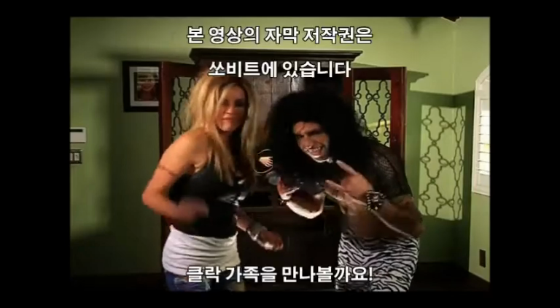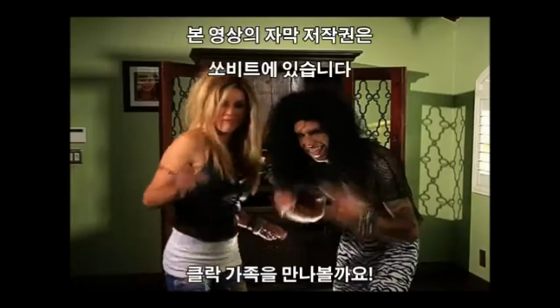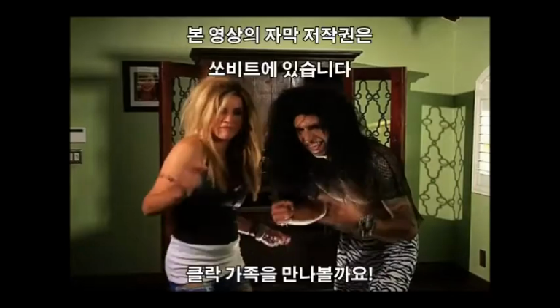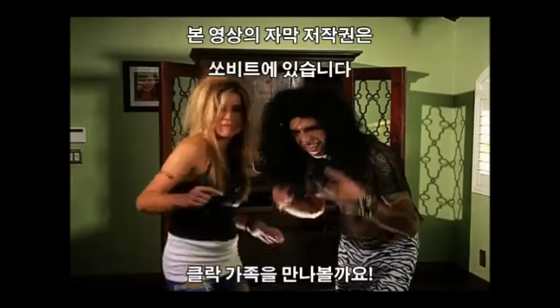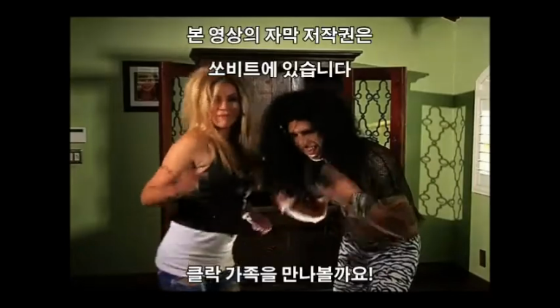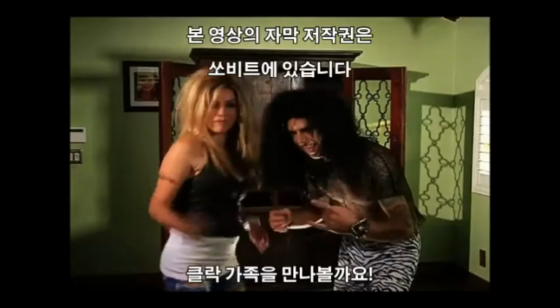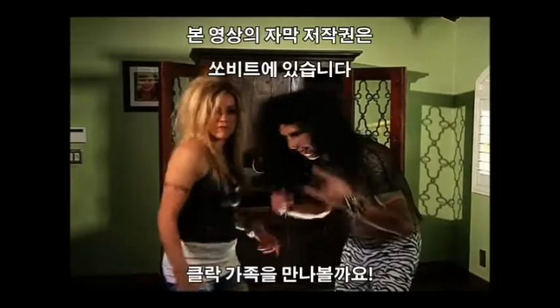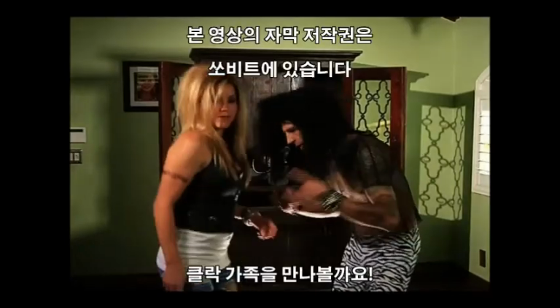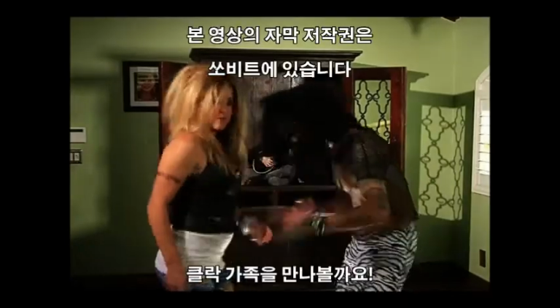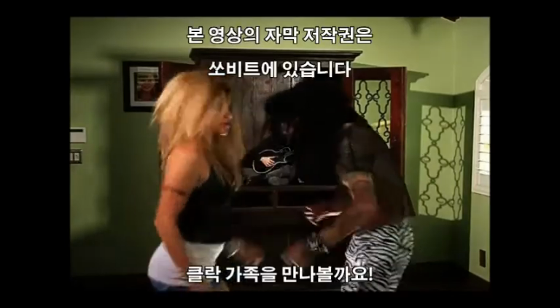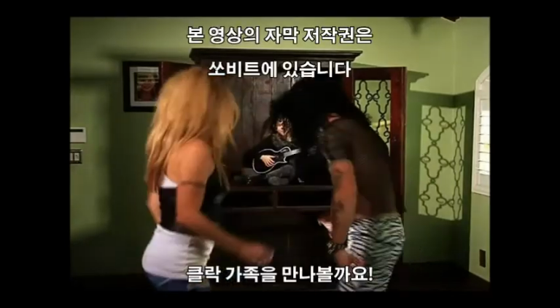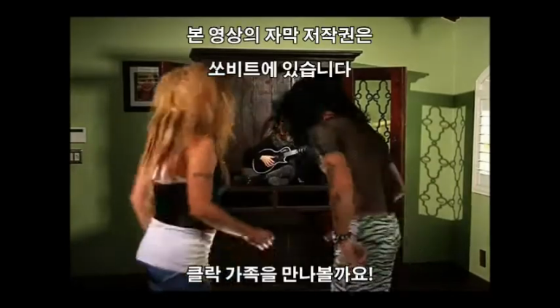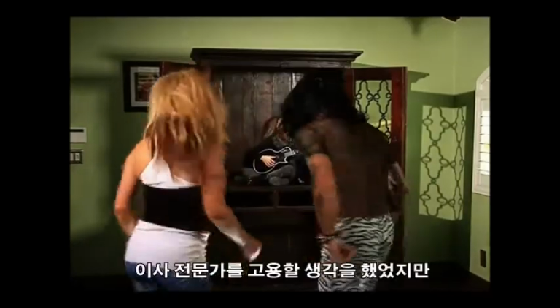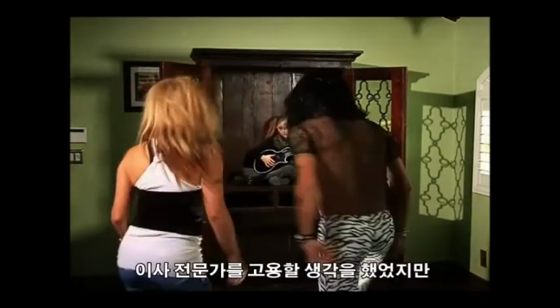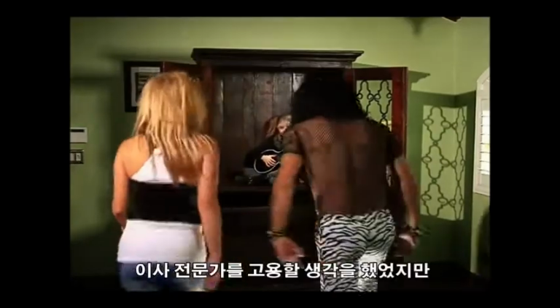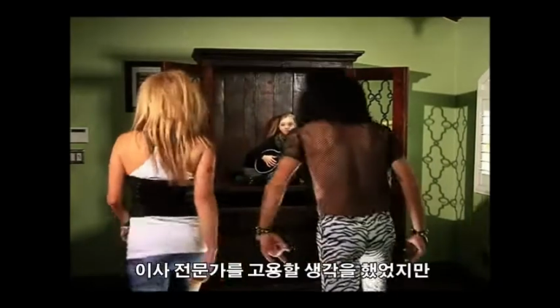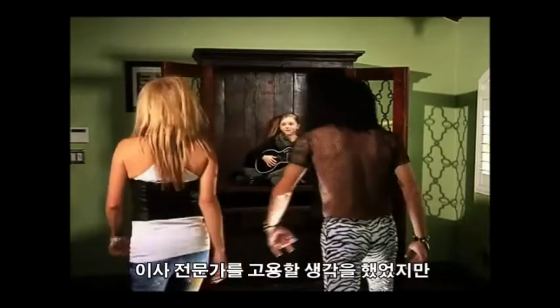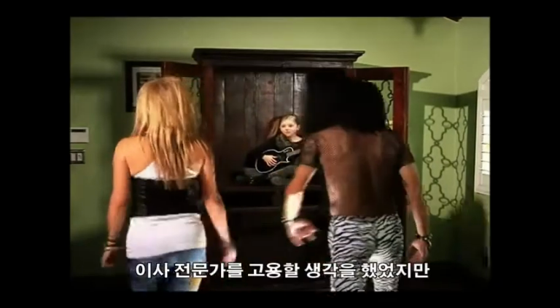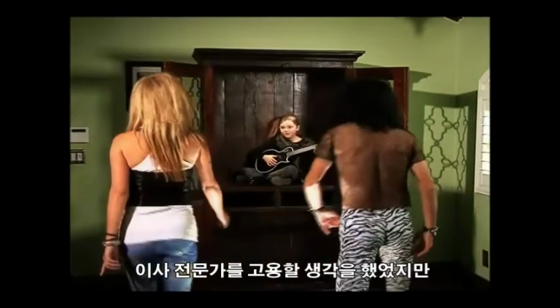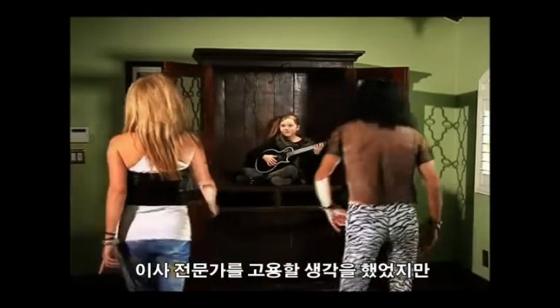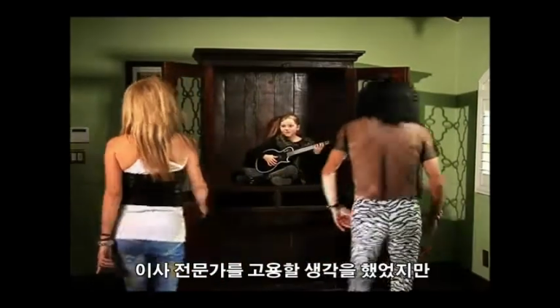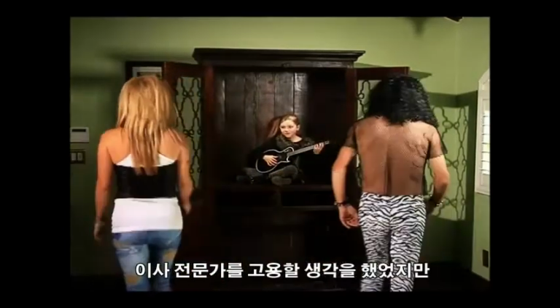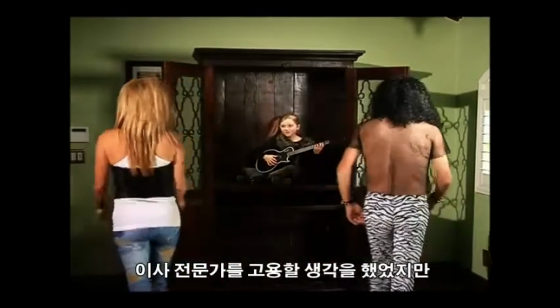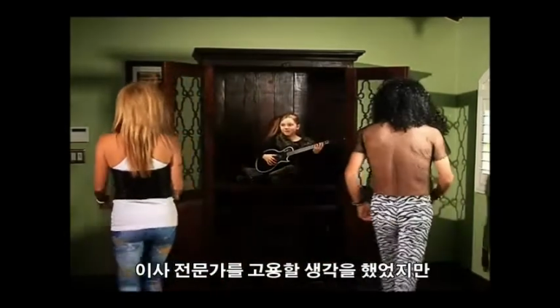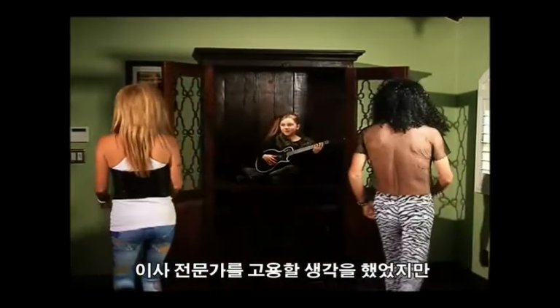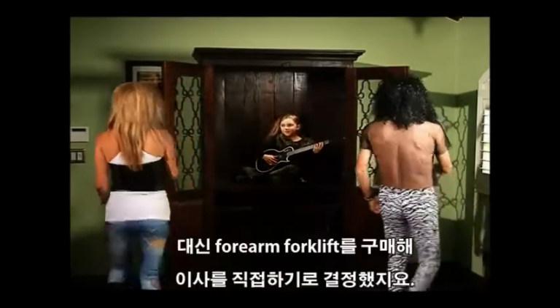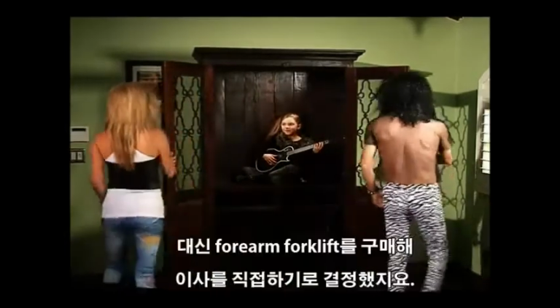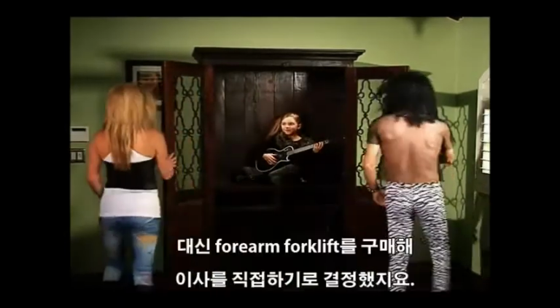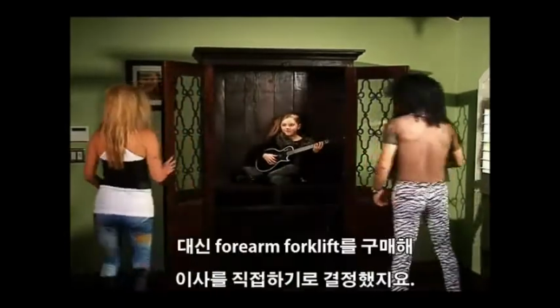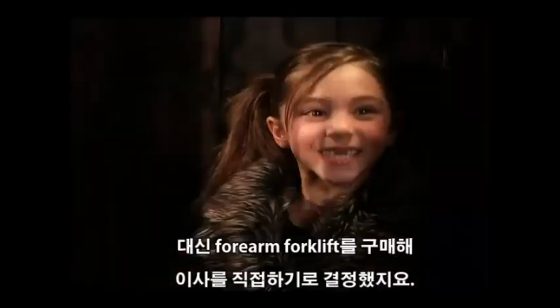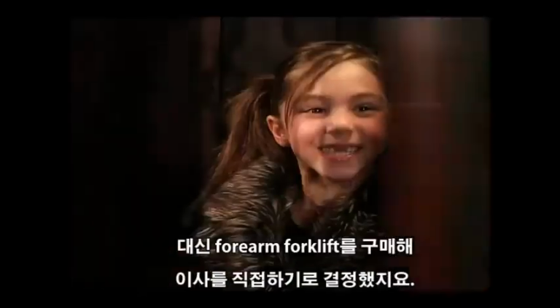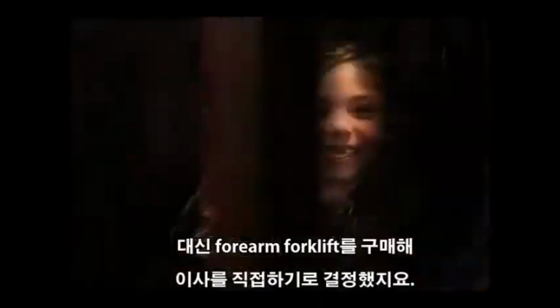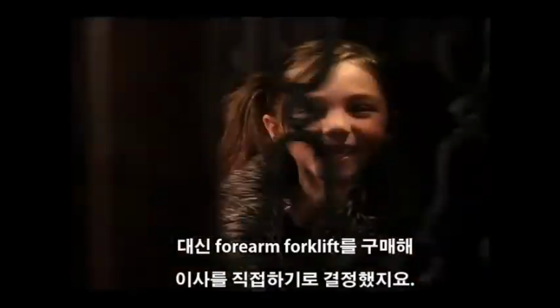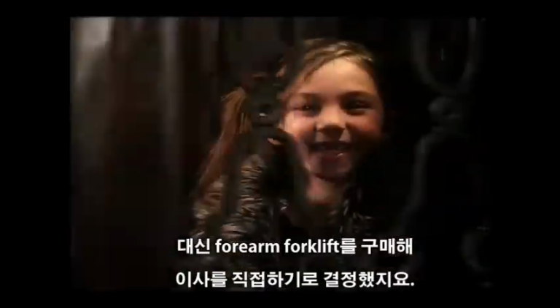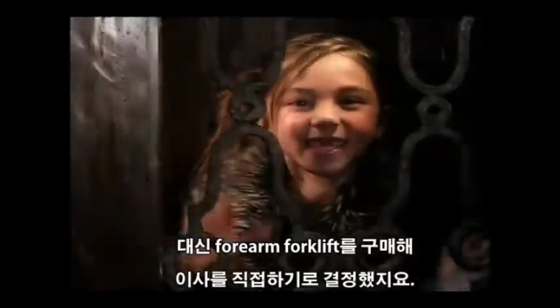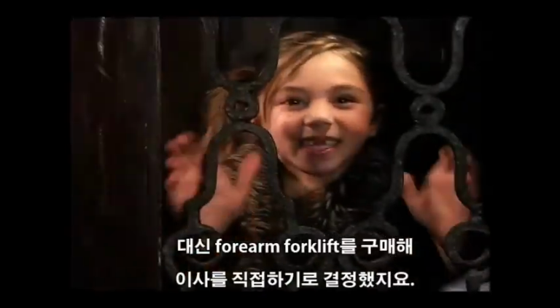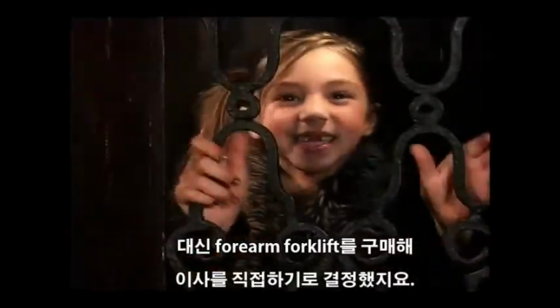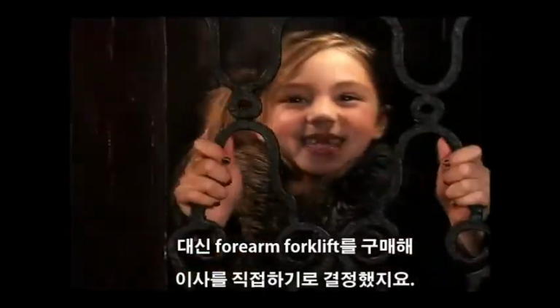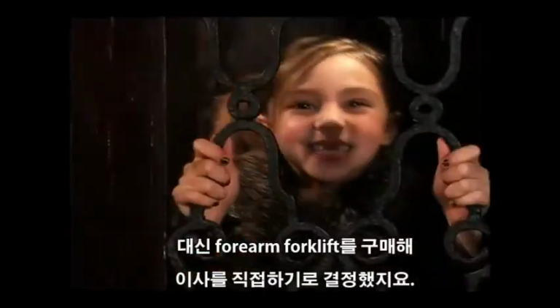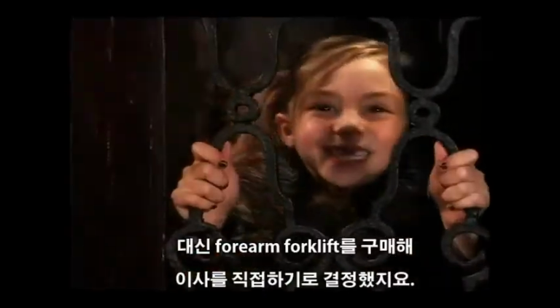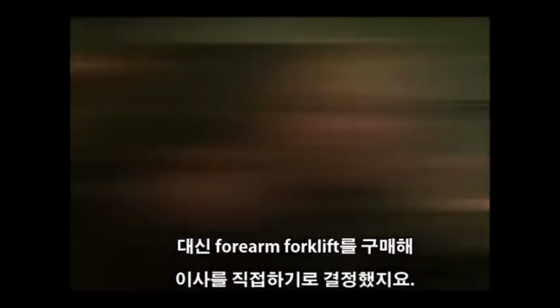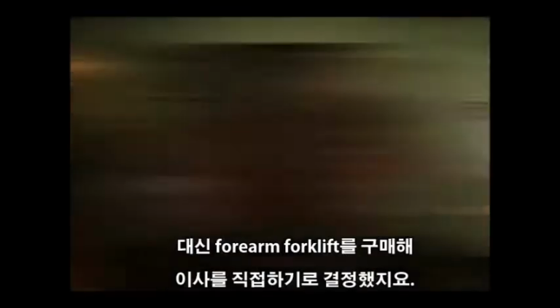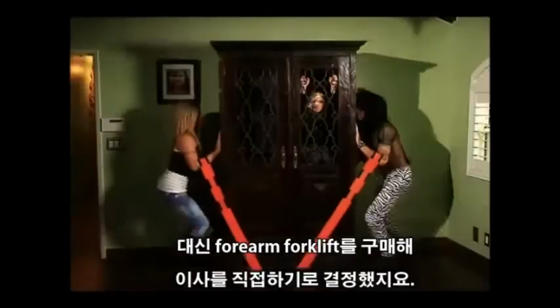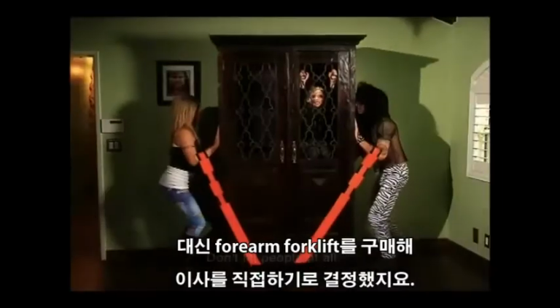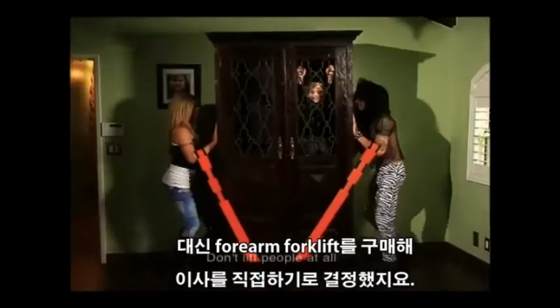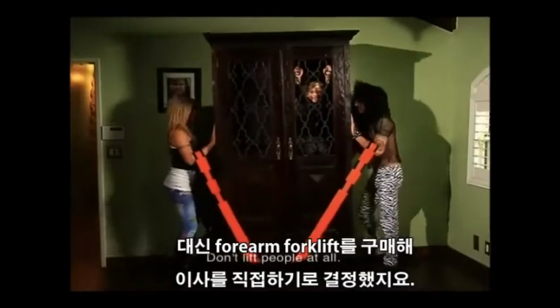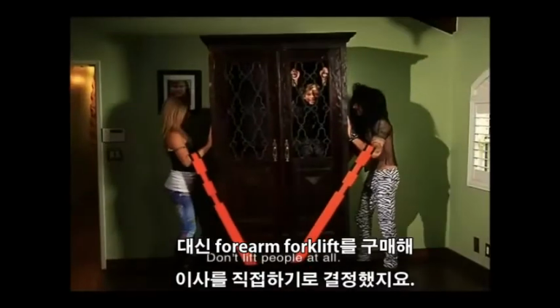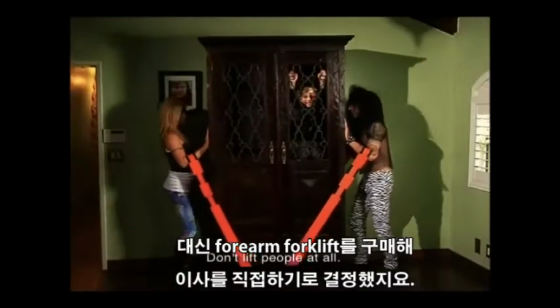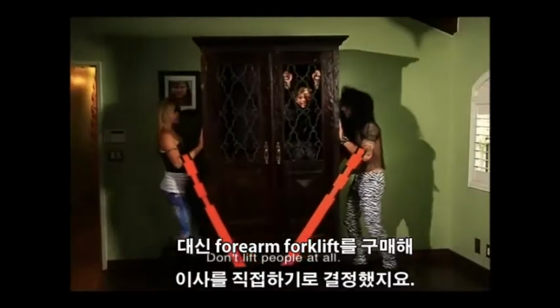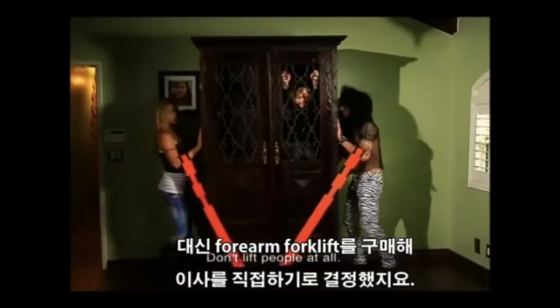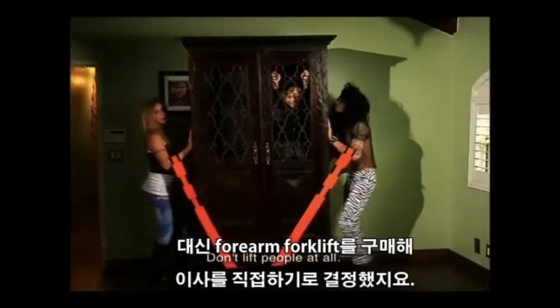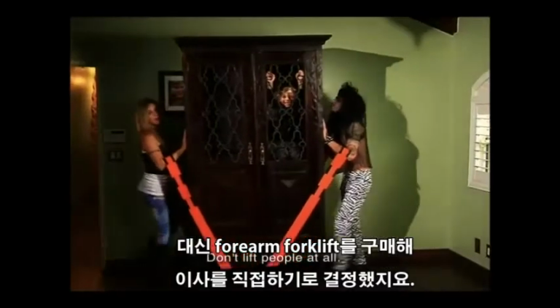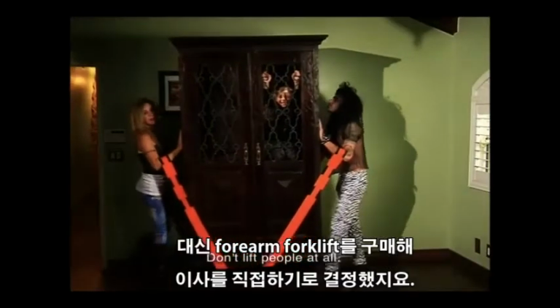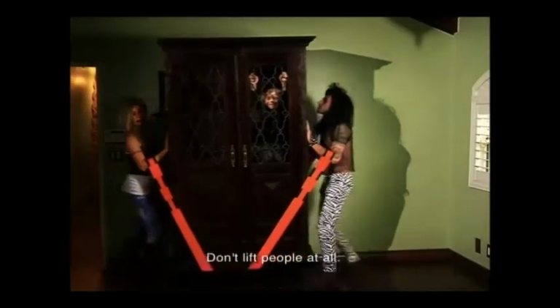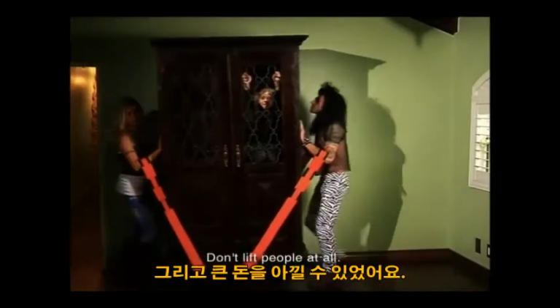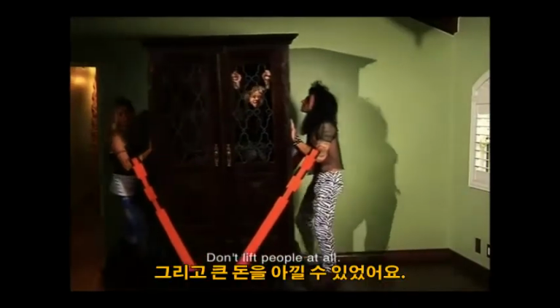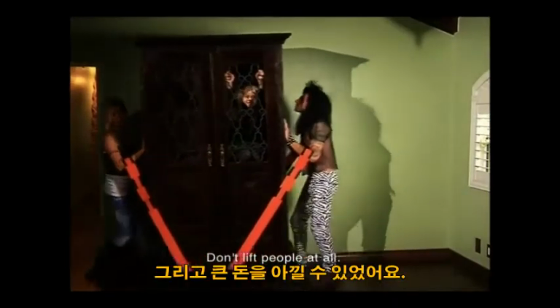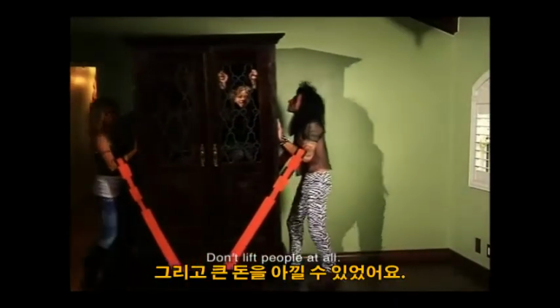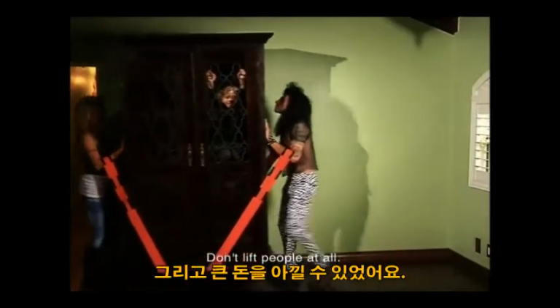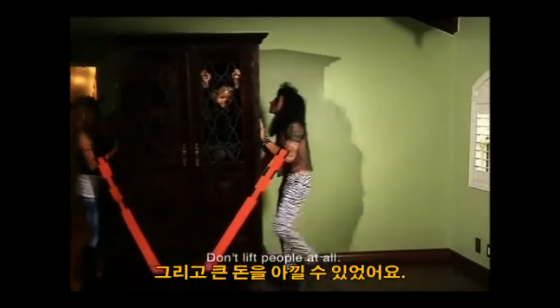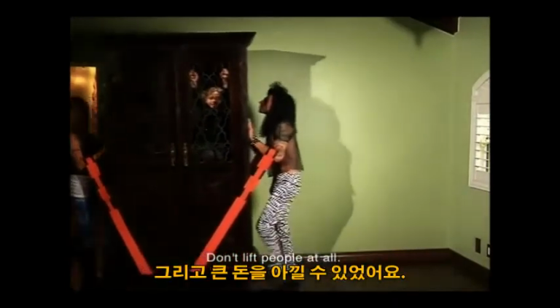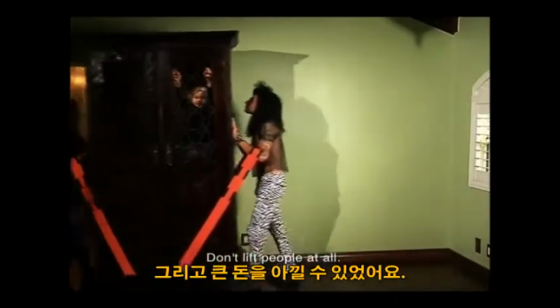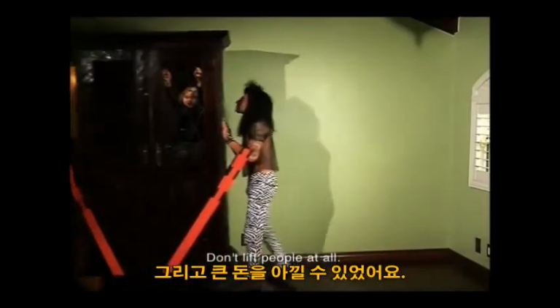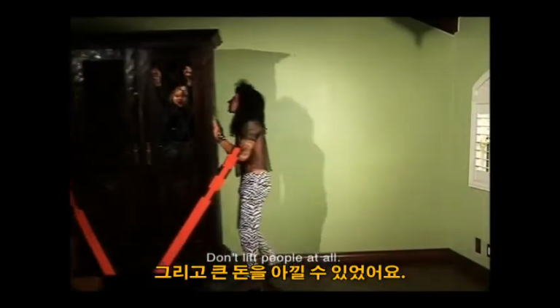Meet the Clarks. They were going to hire professional movers, but they bought our Forearm Forklift lifting straps, decided to do the move themselves, and saved big.